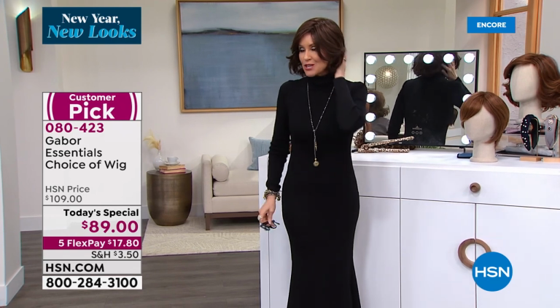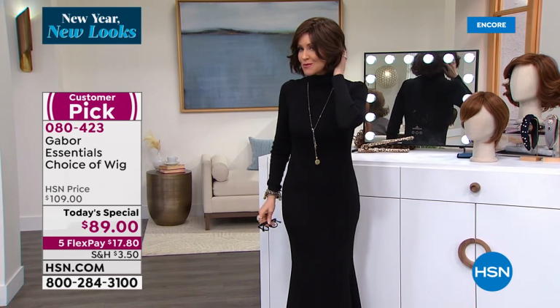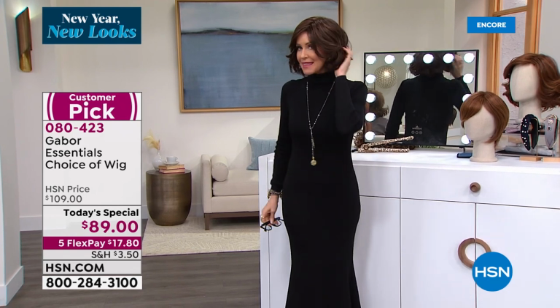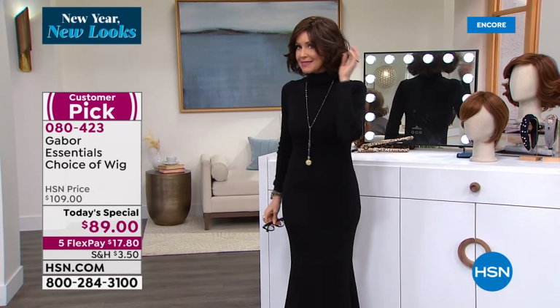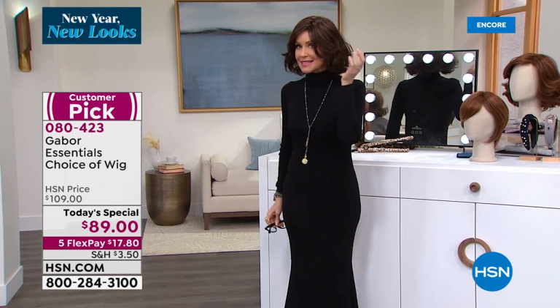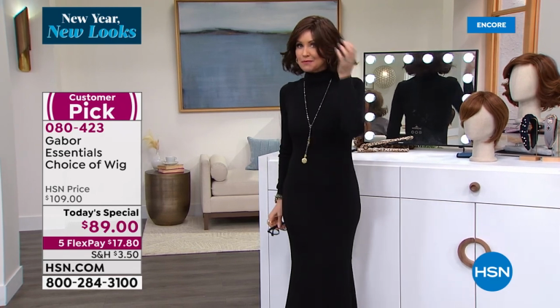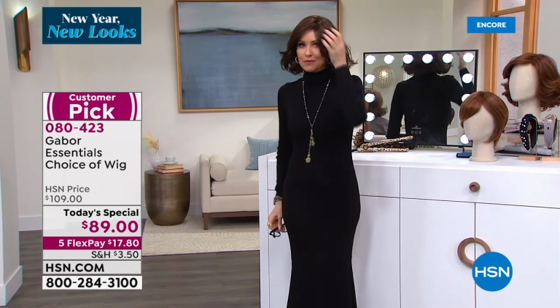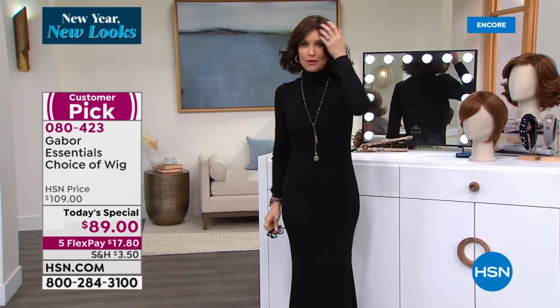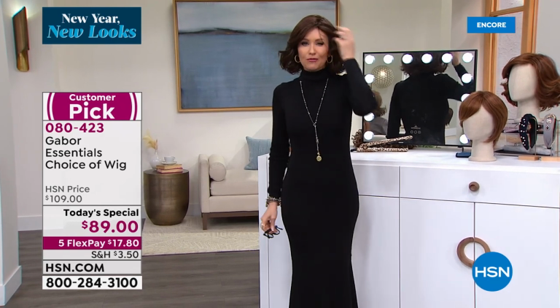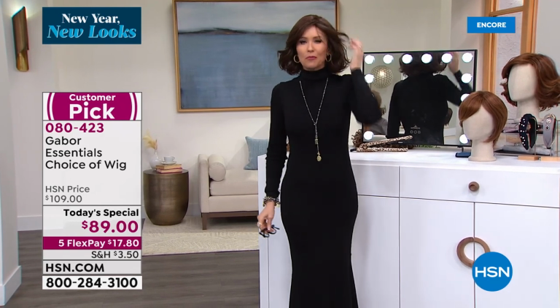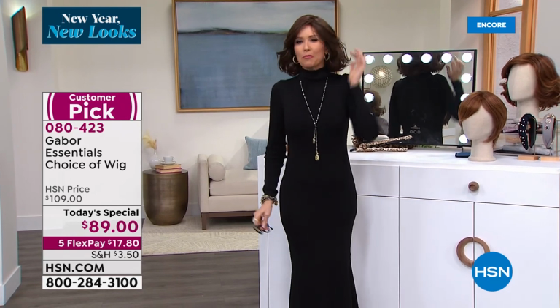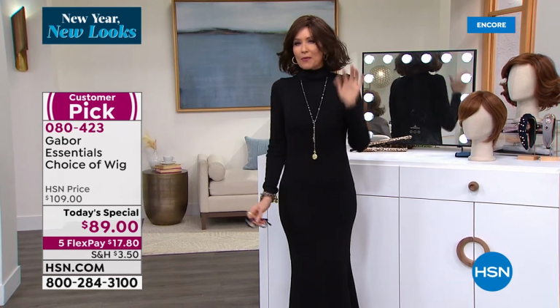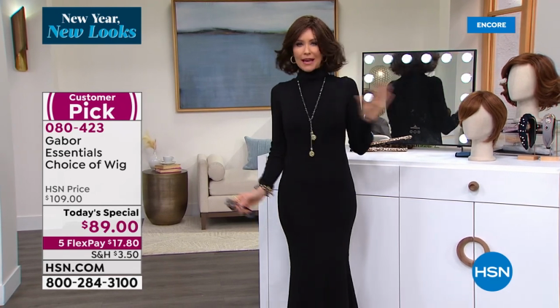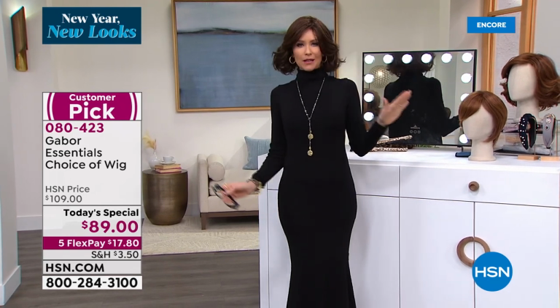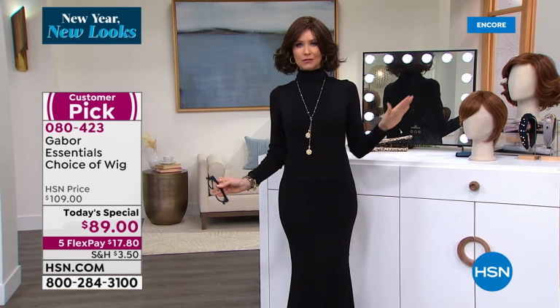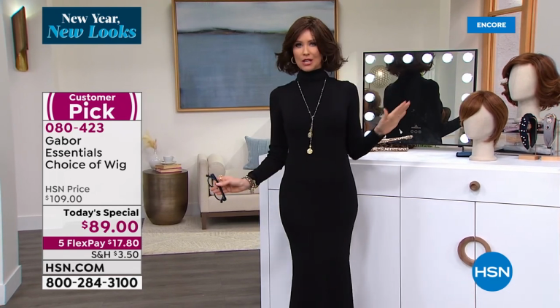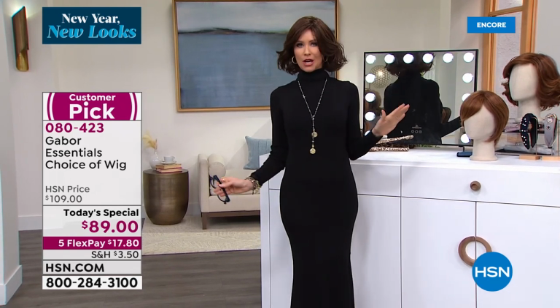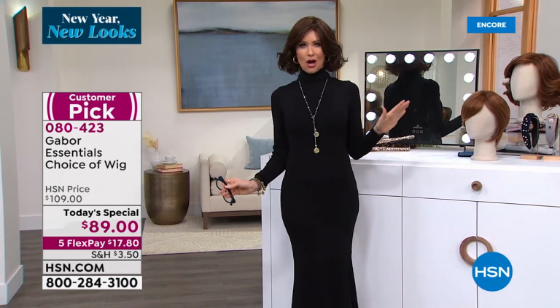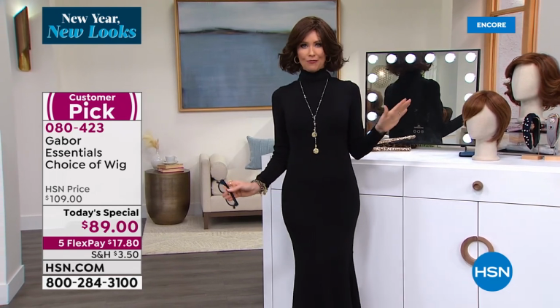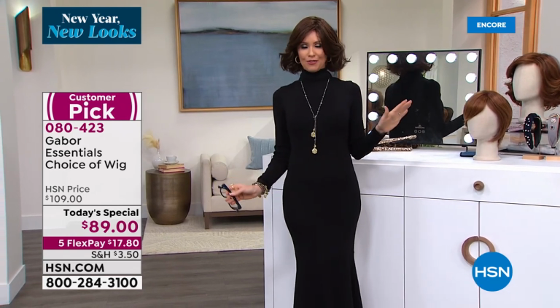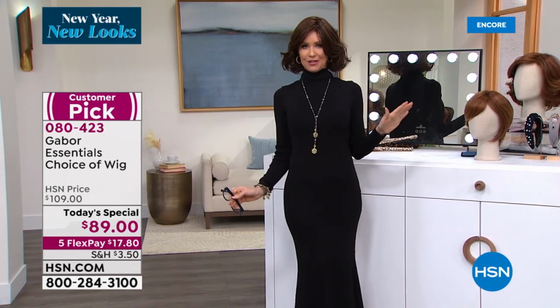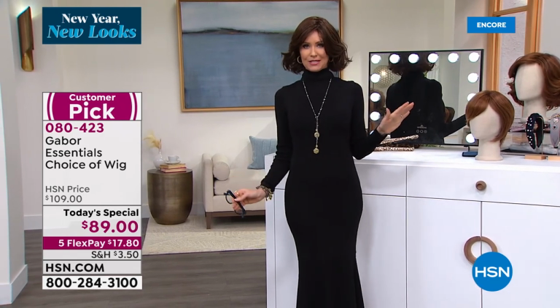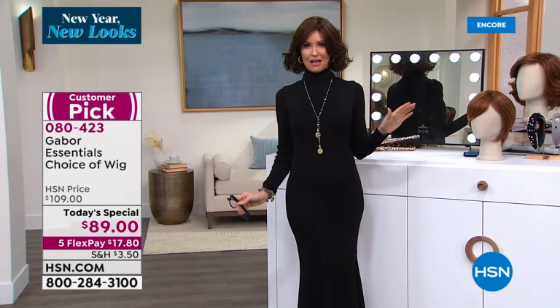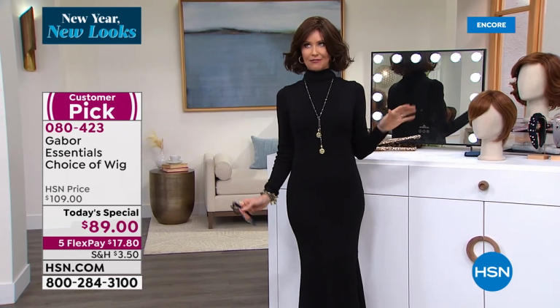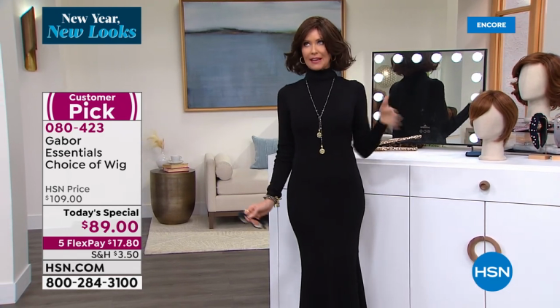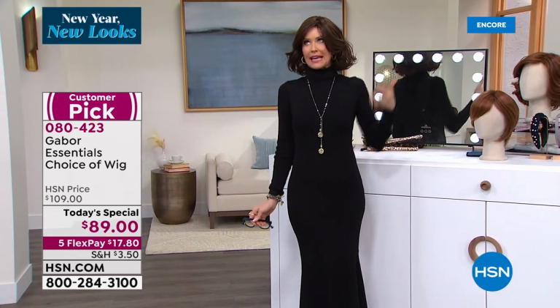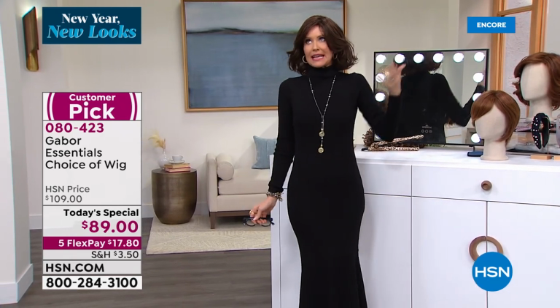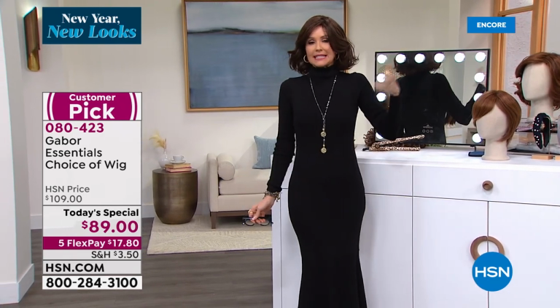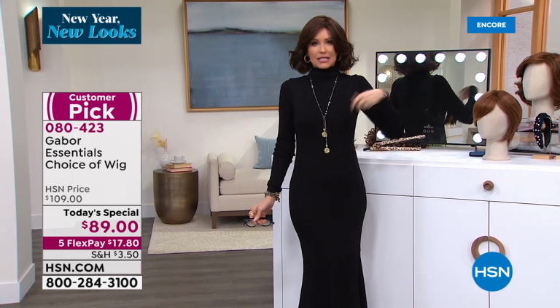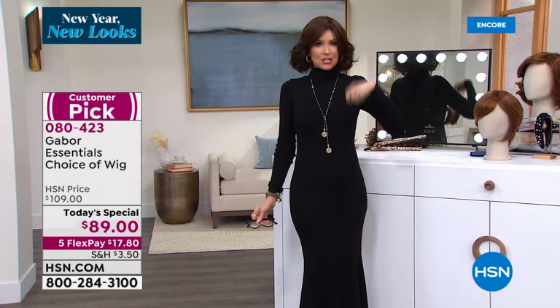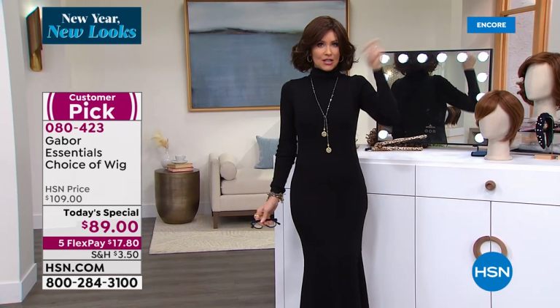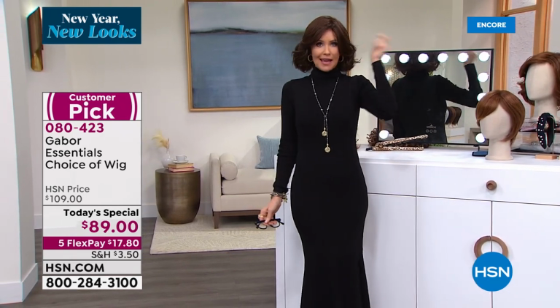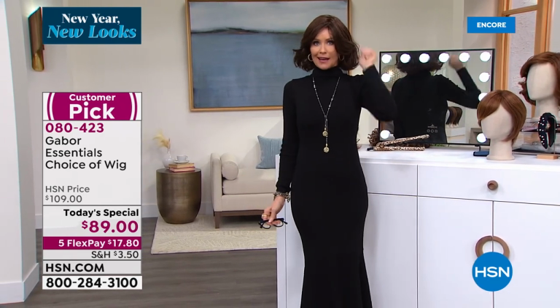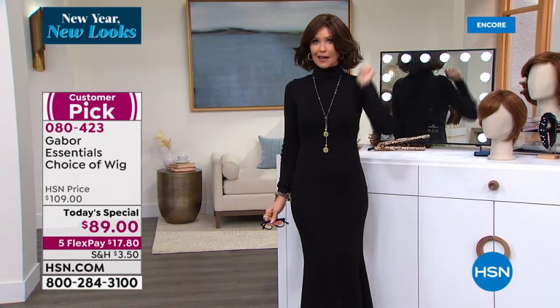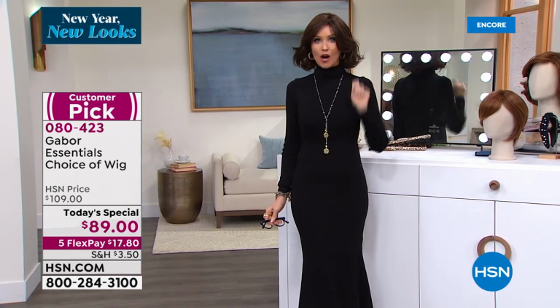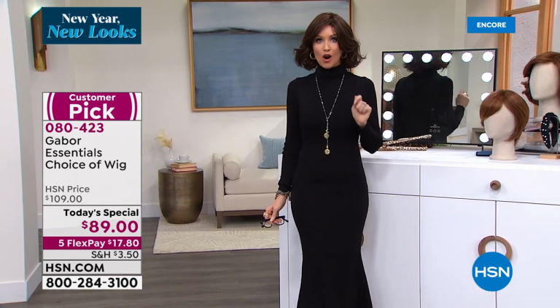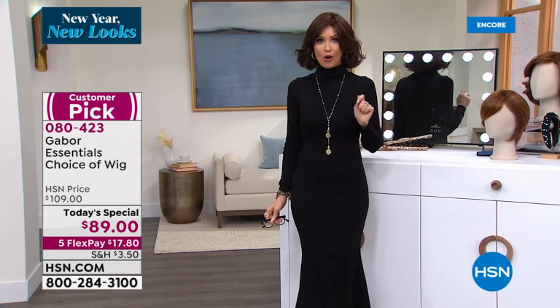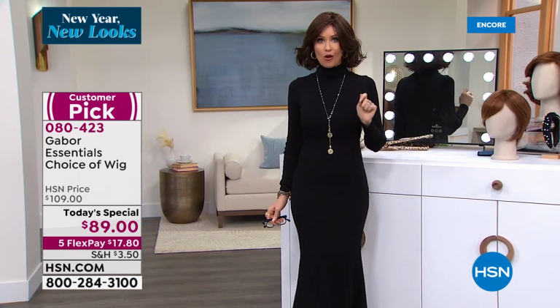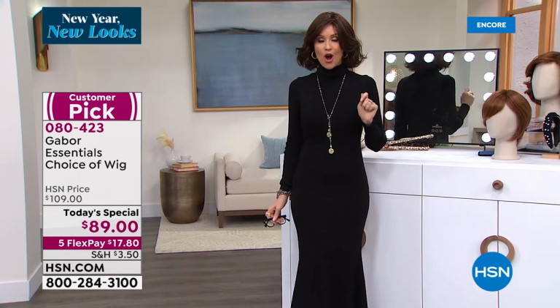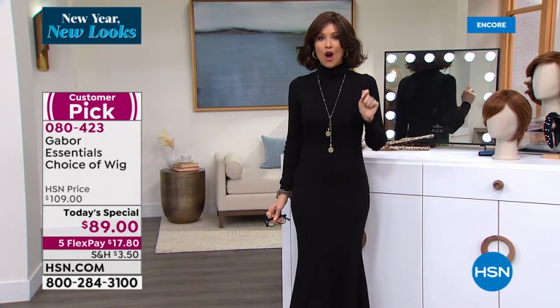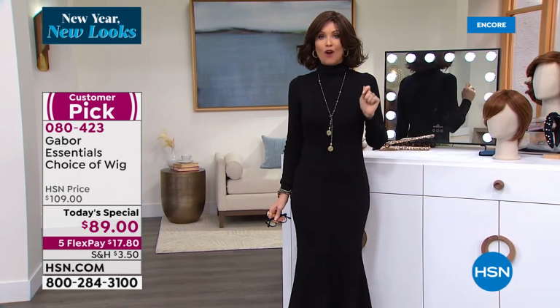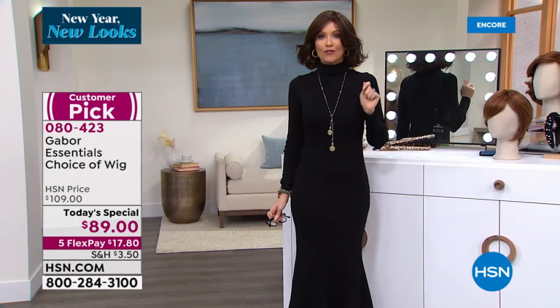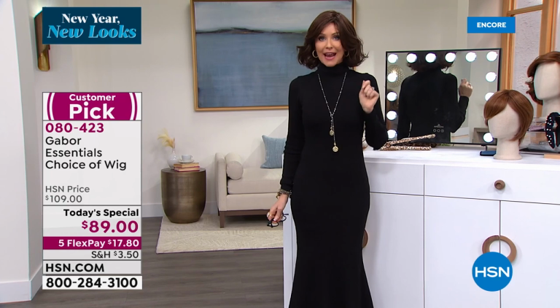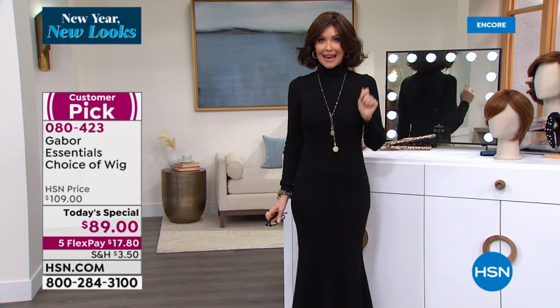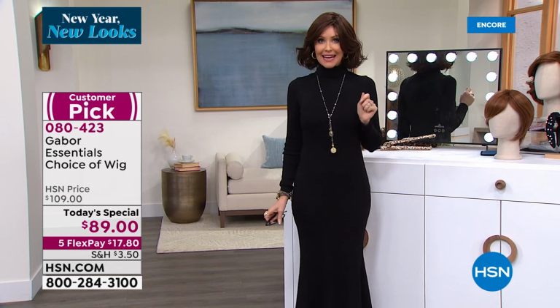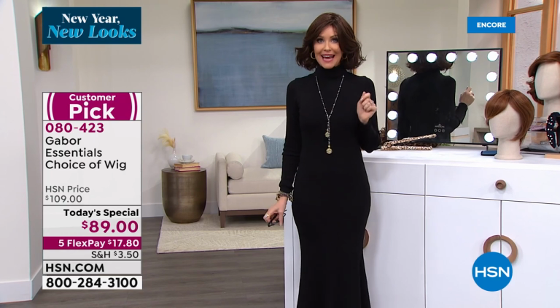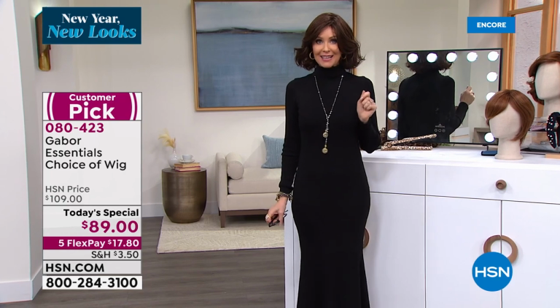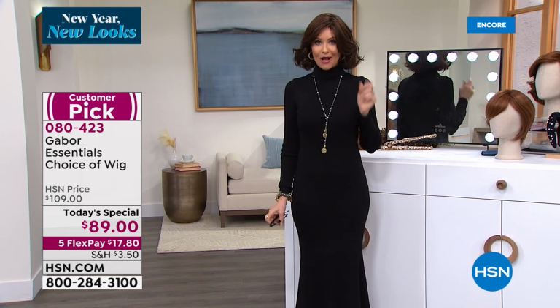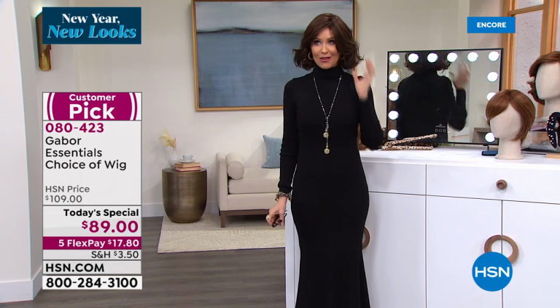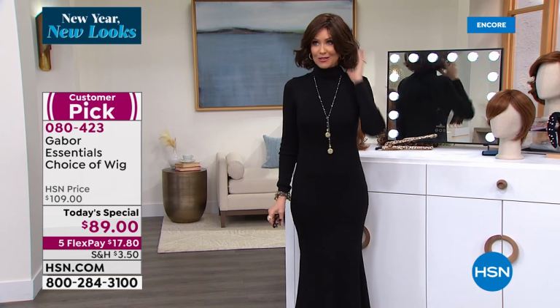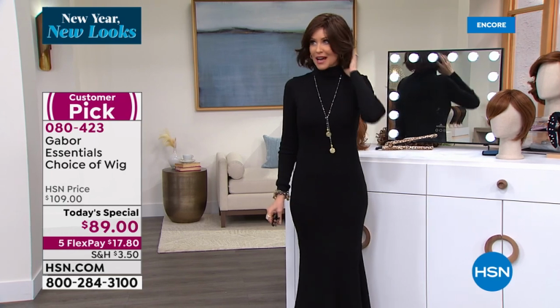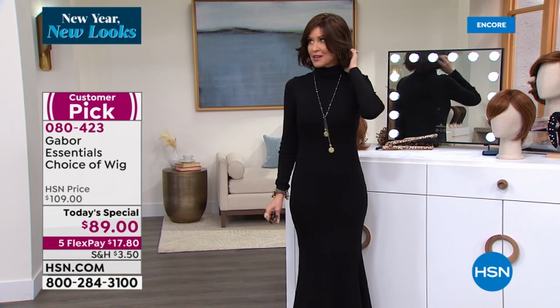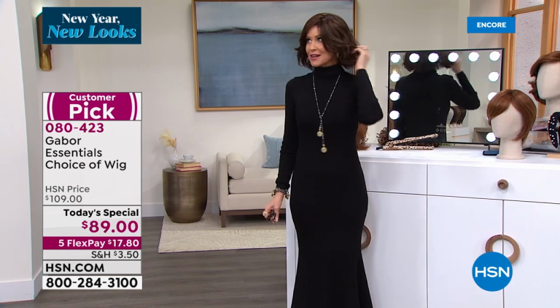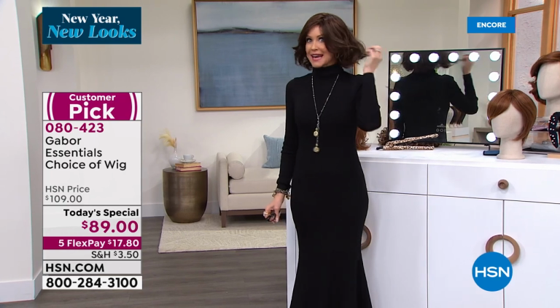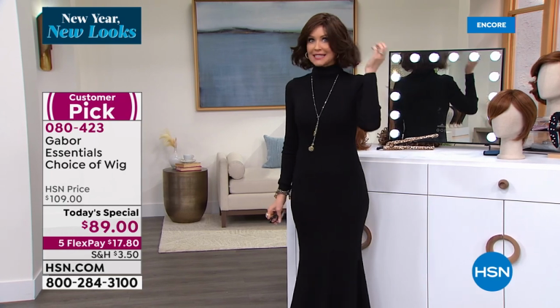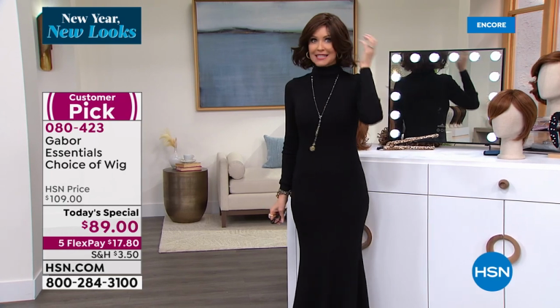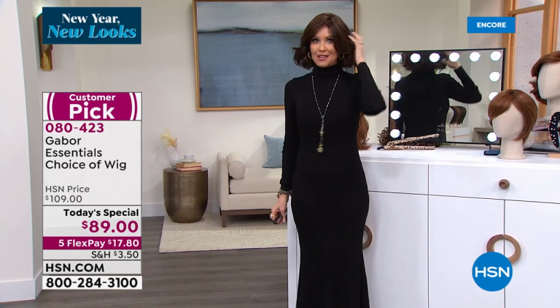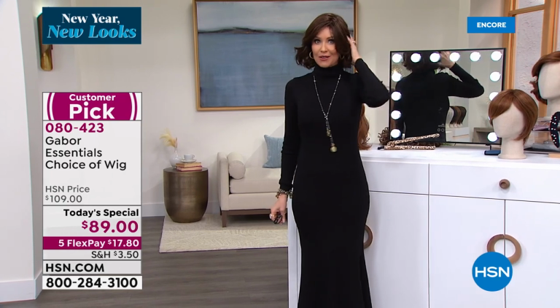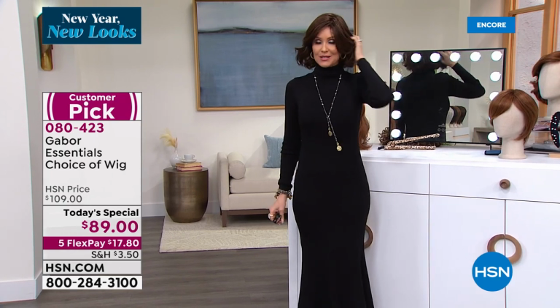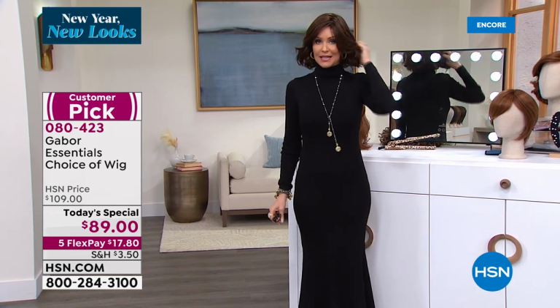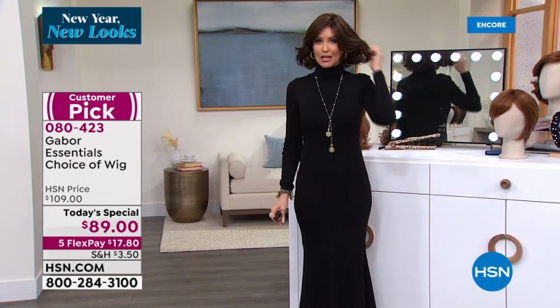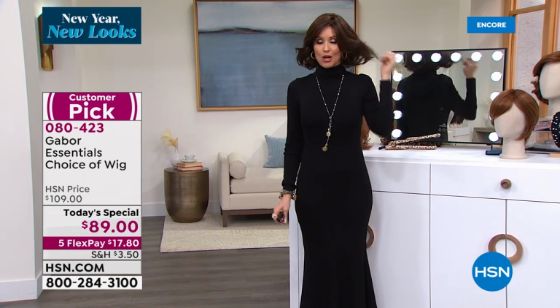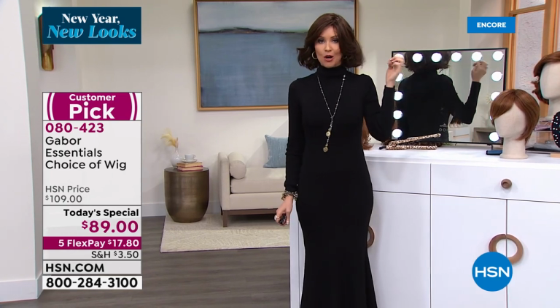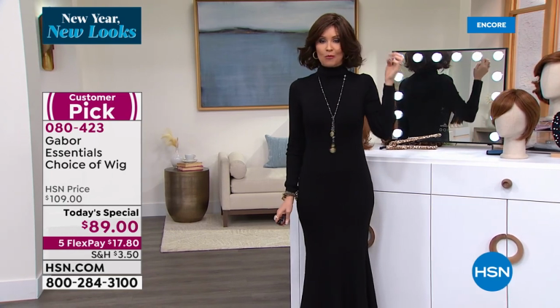These are Gabor wigs. They just happen to be an amazing price today and today only. It's our Today's Special — one day and one day only — you can save $20 and get this beautiful brand new look home for yourself, easy, shake and go for $89, under $18 to get it home.